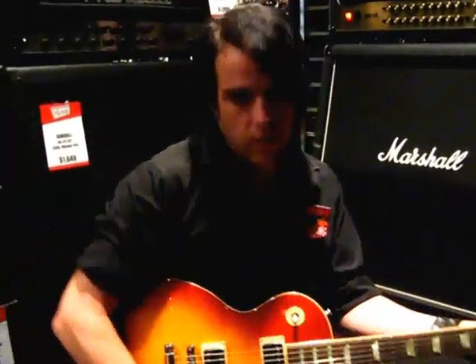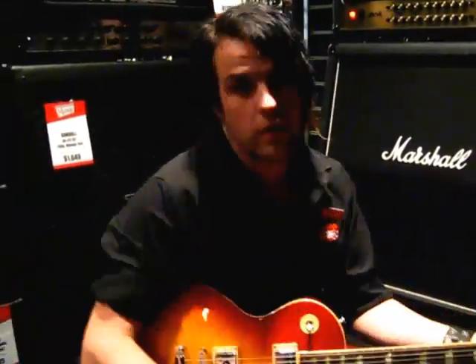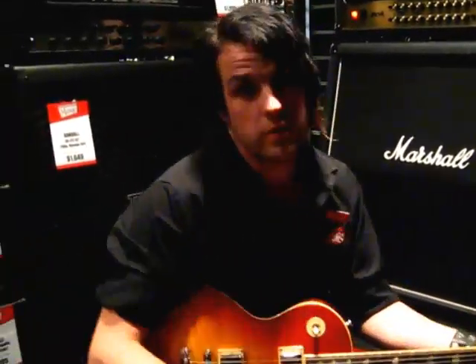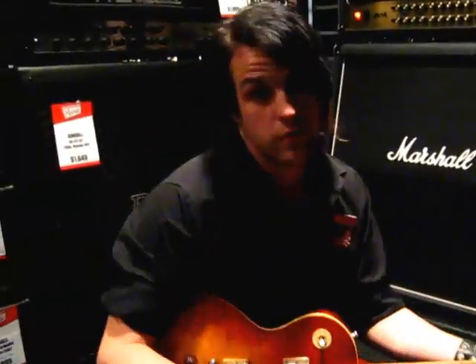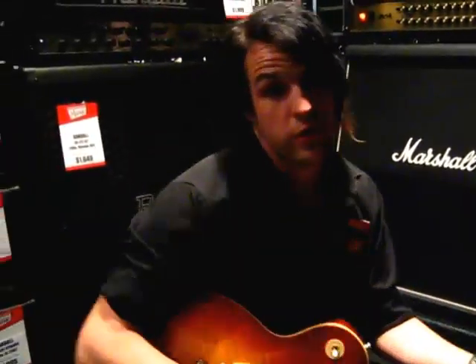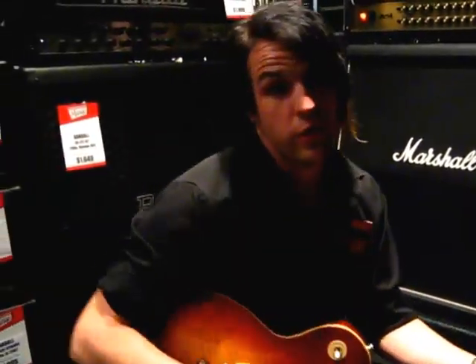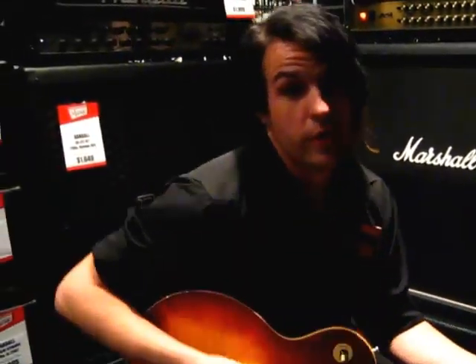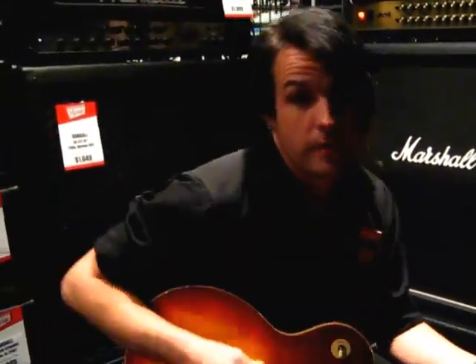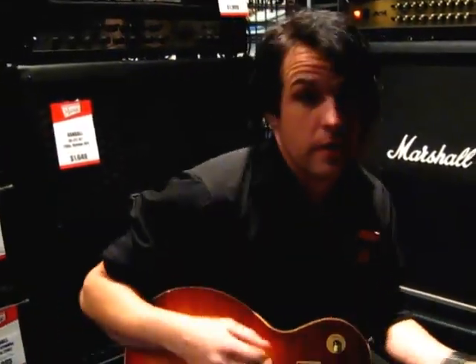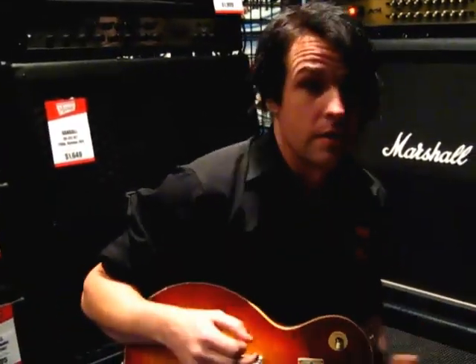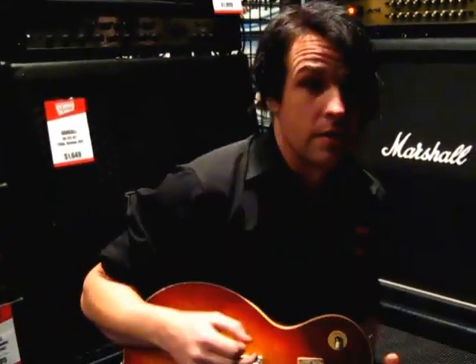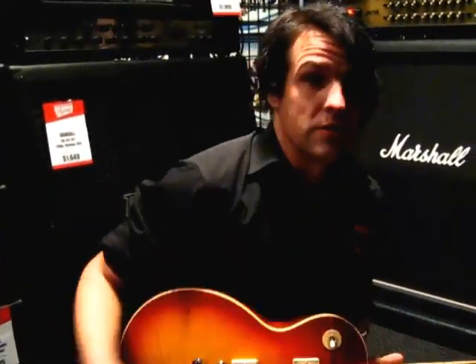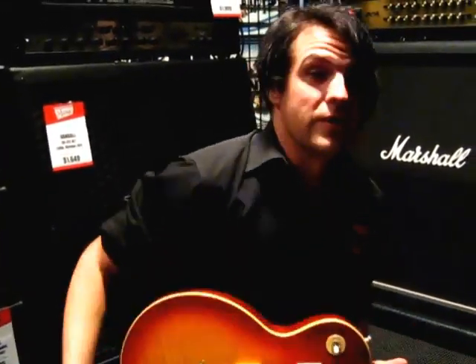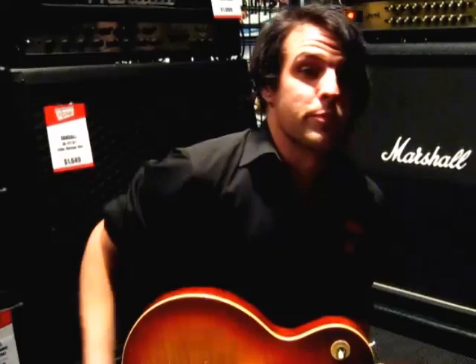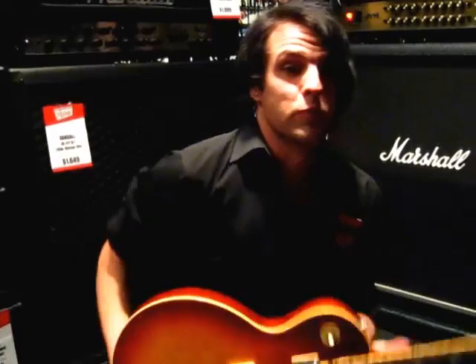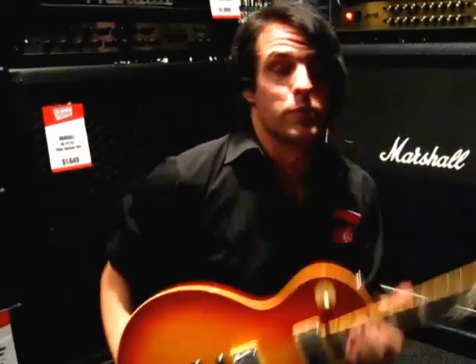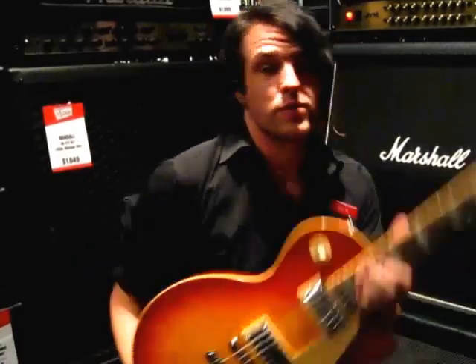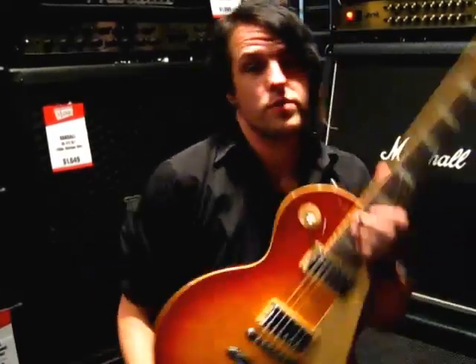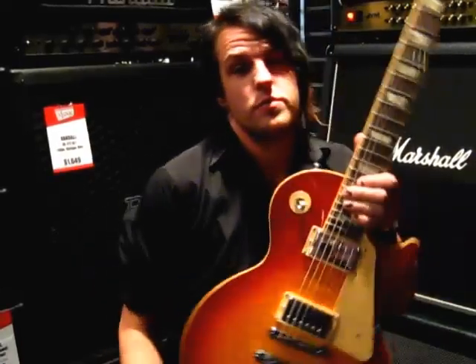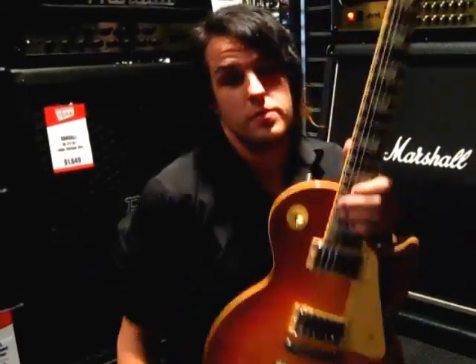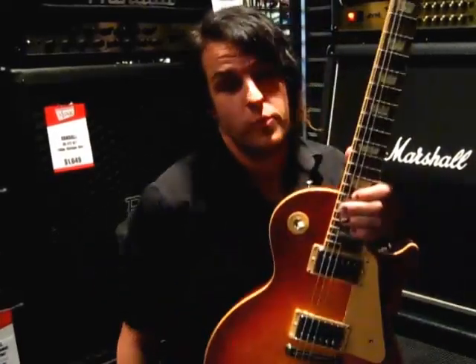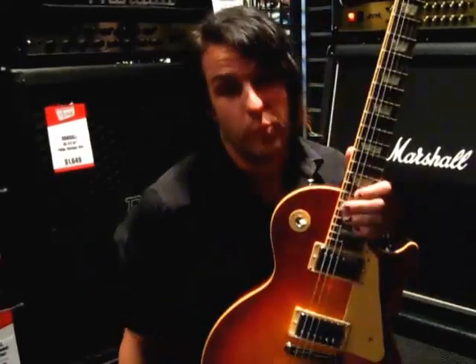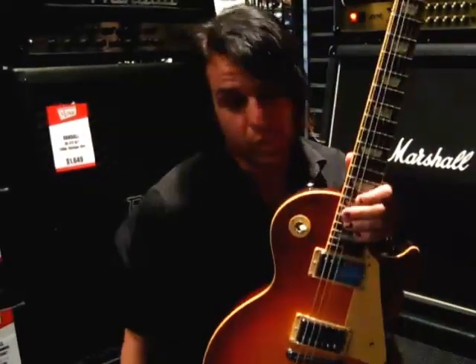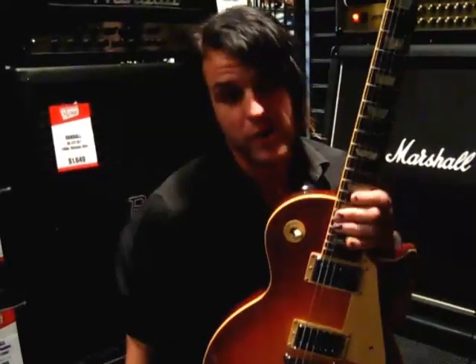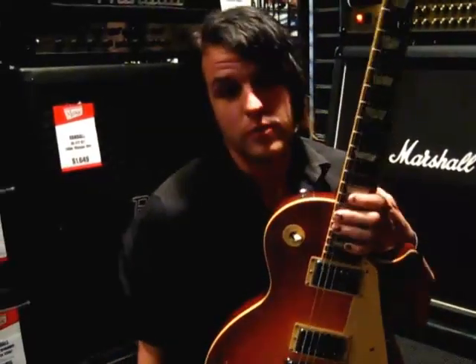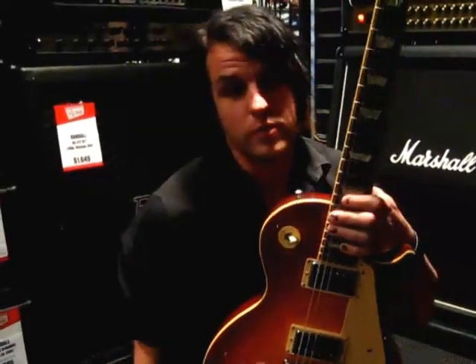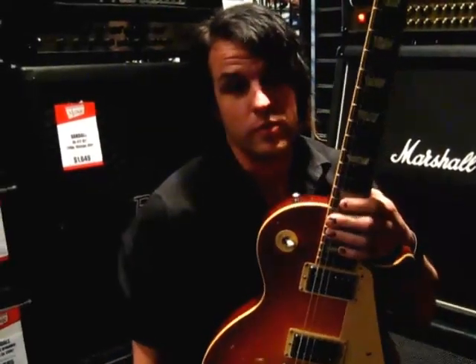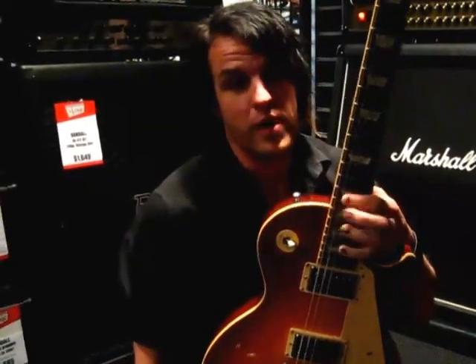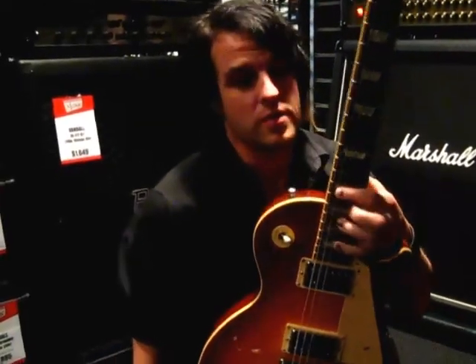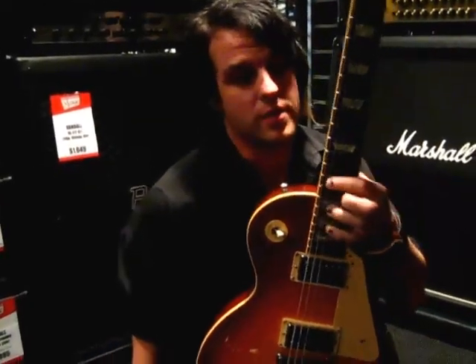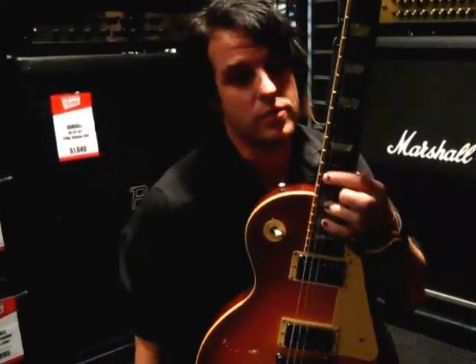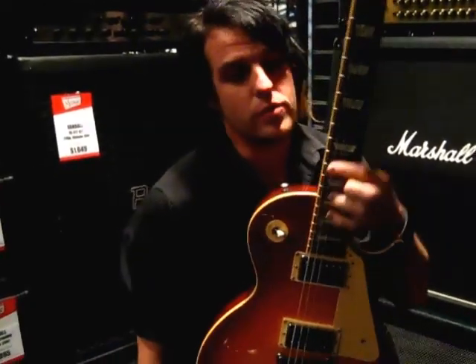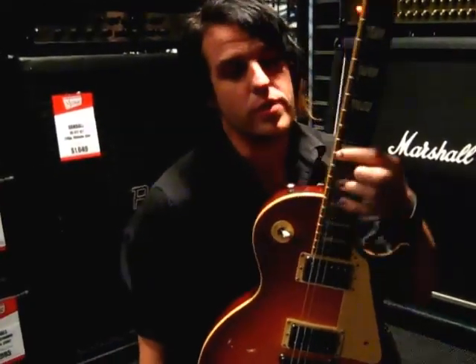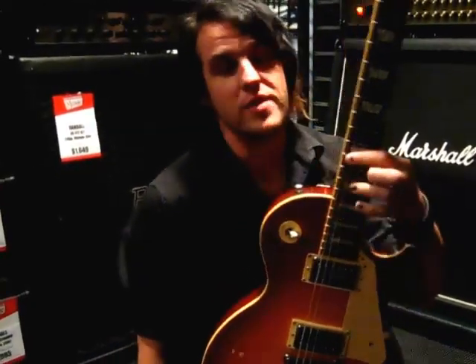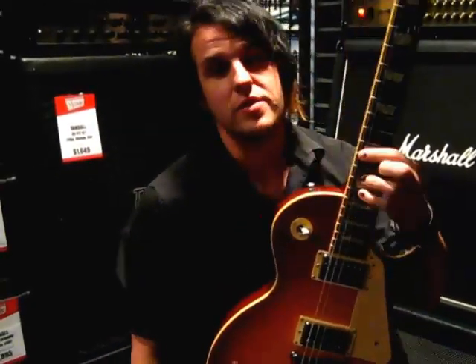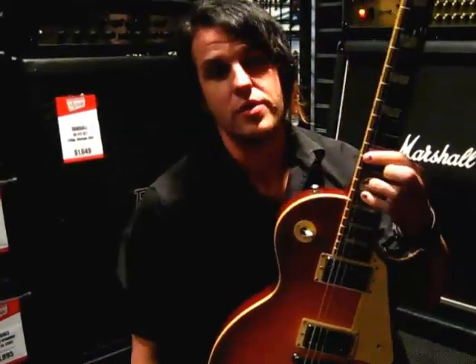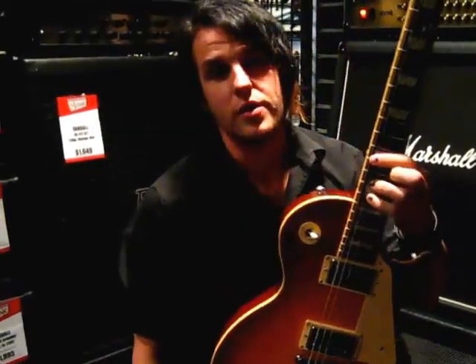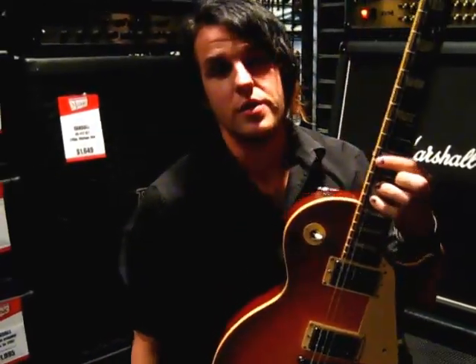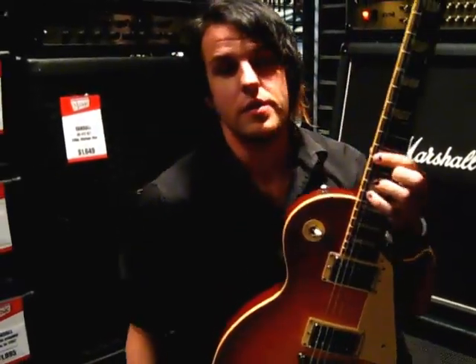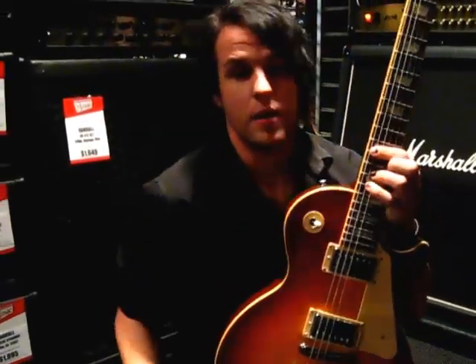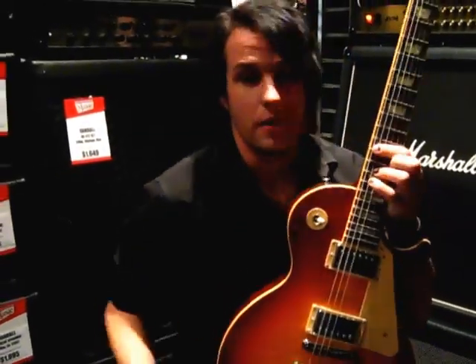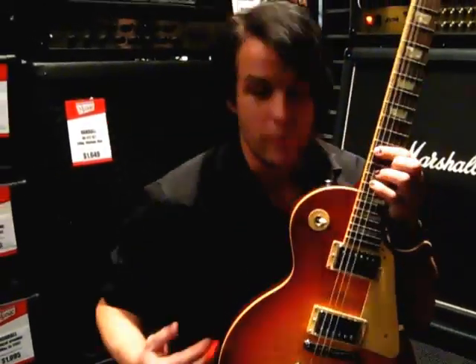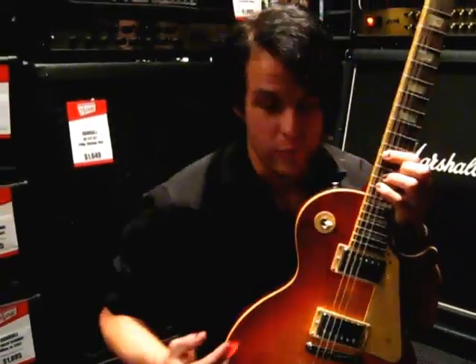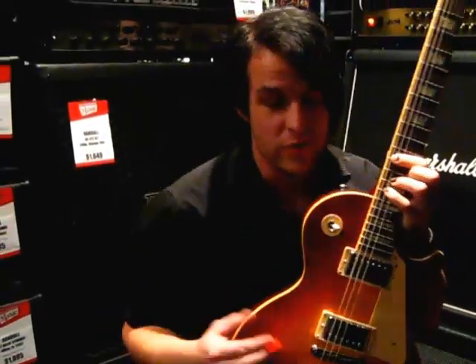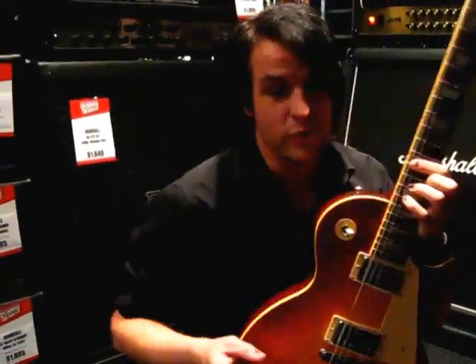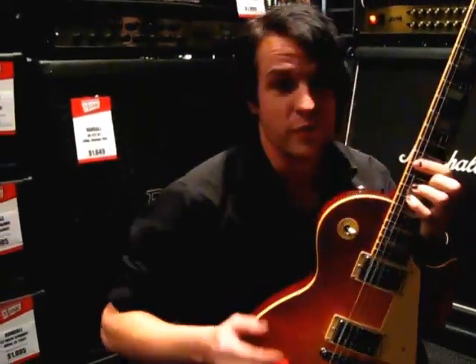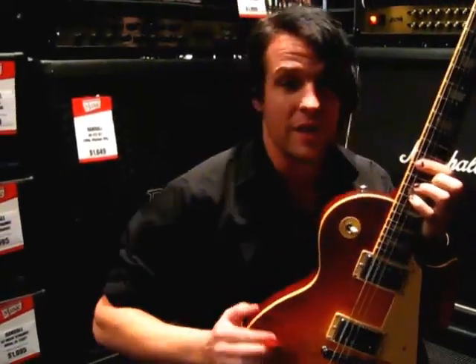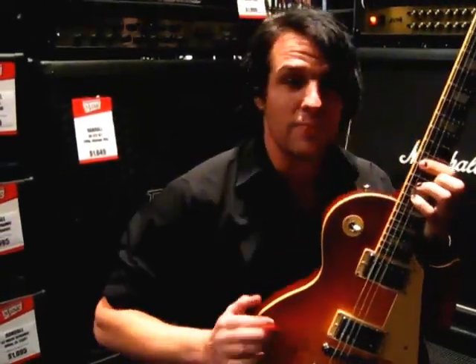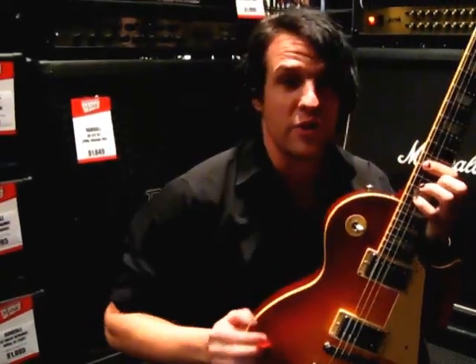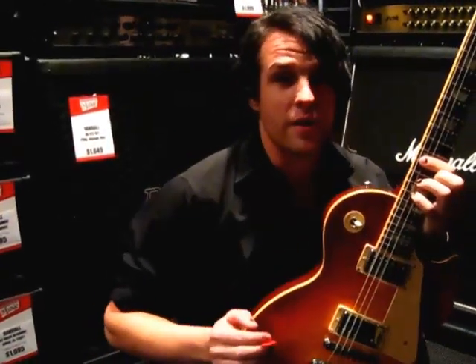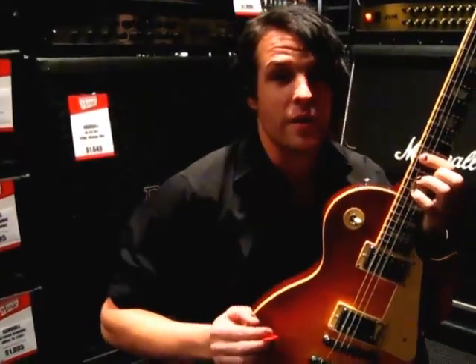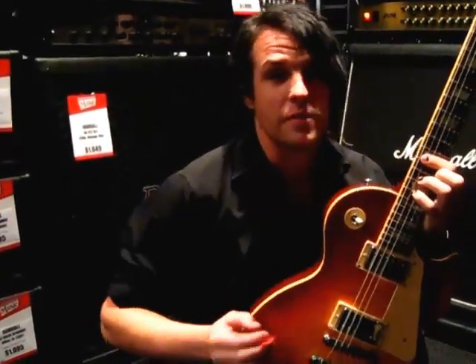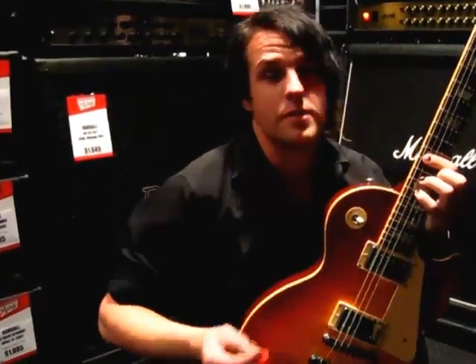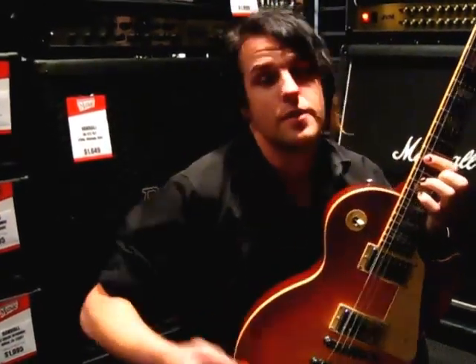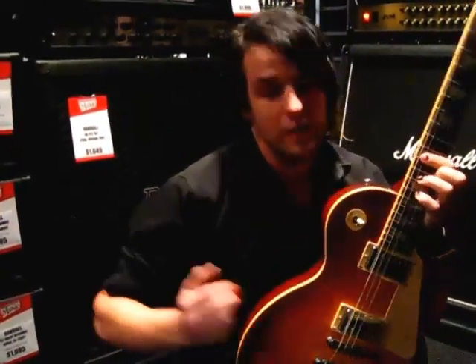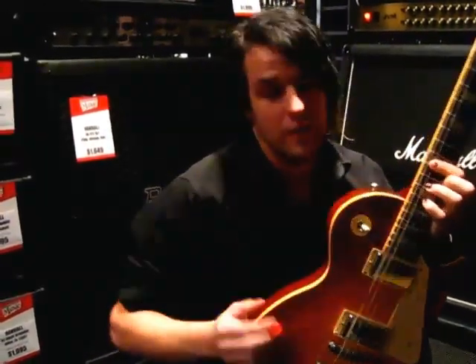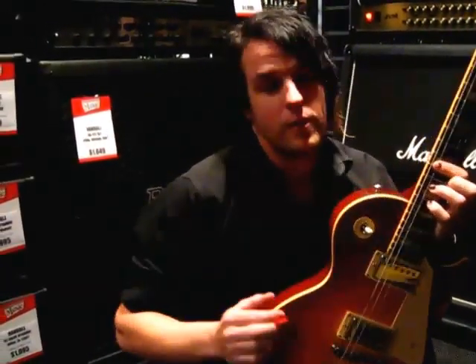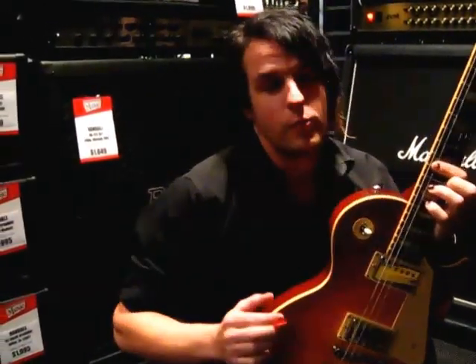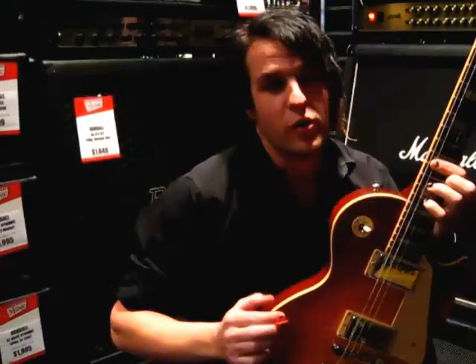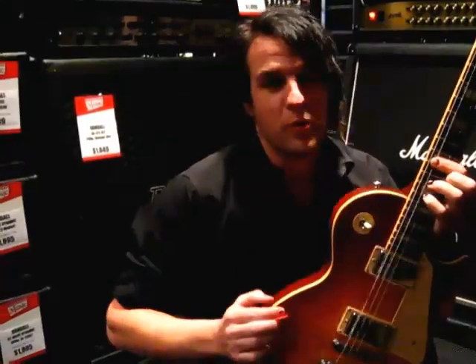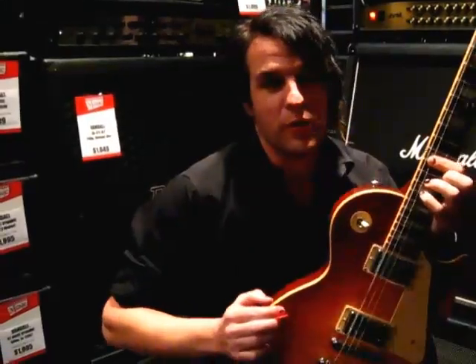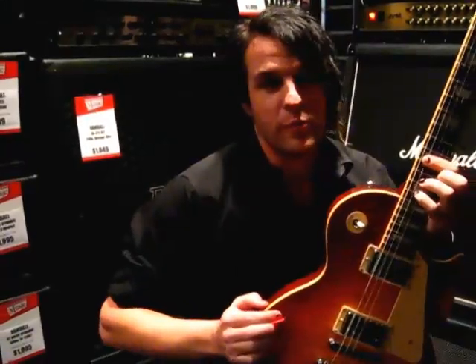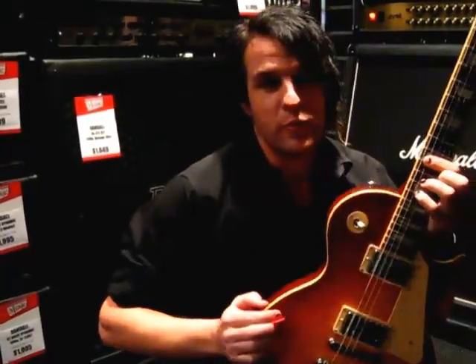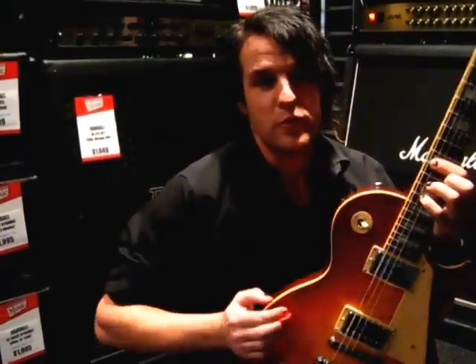So there you go — Gibson Les Paul Traditional, brand new in 2008 and 2009. They're in store, come check it out. Welcome to Crank Builders.